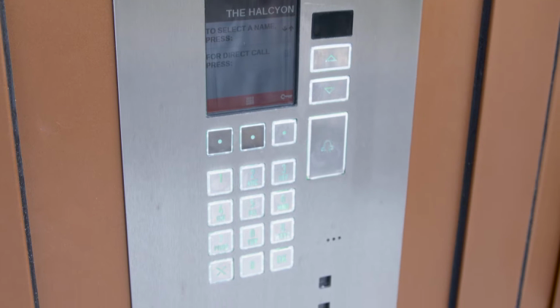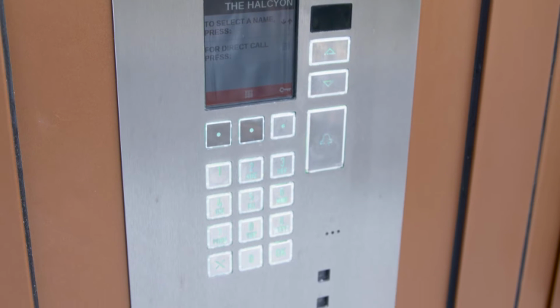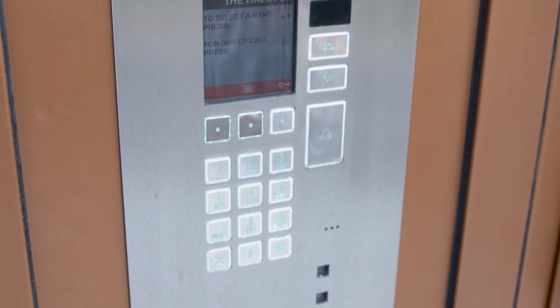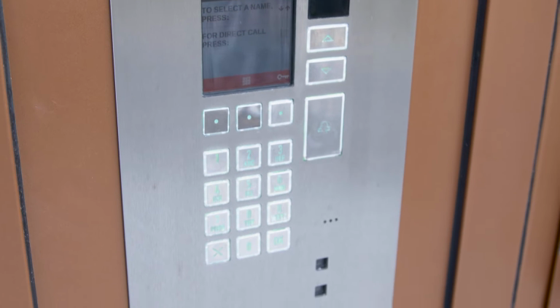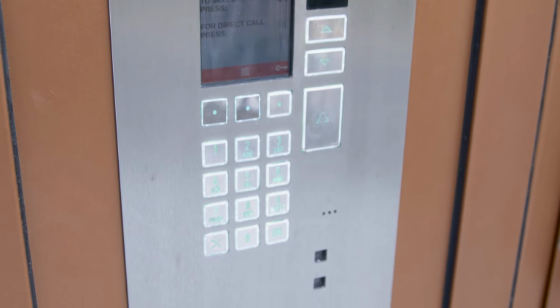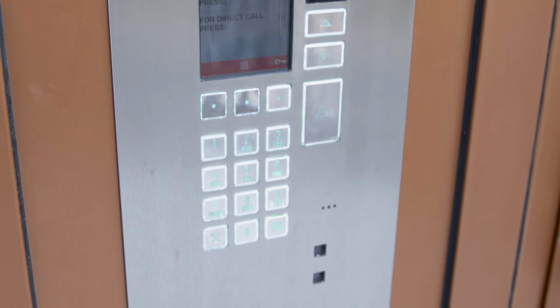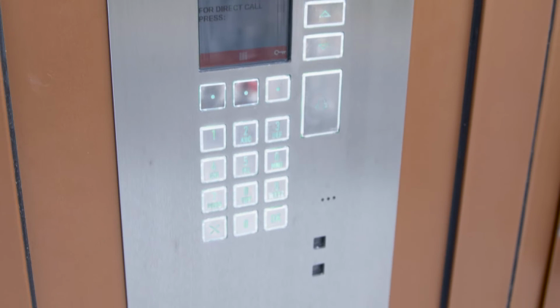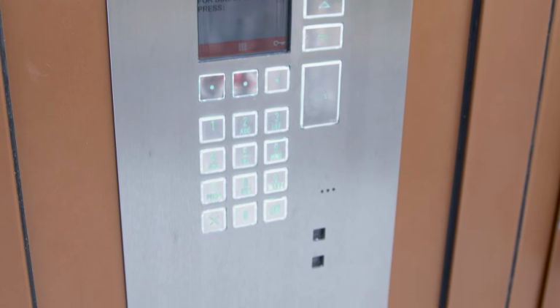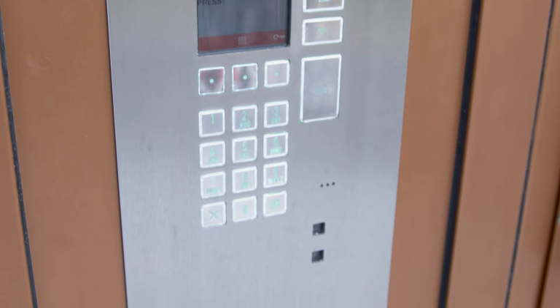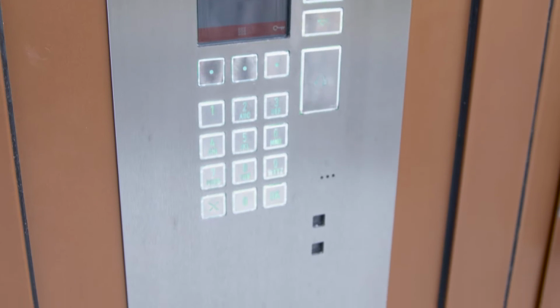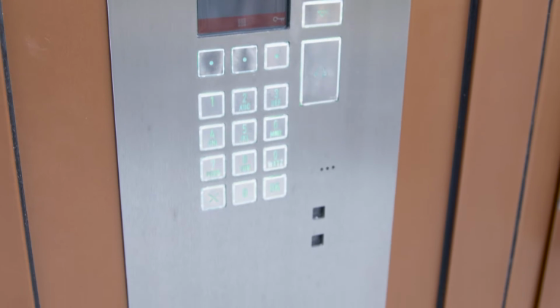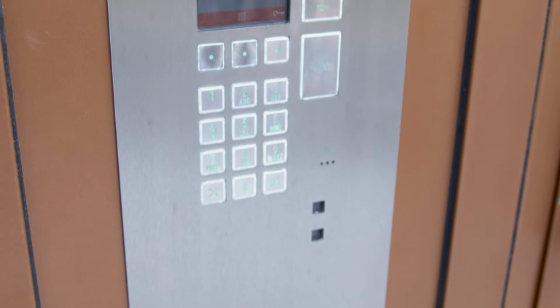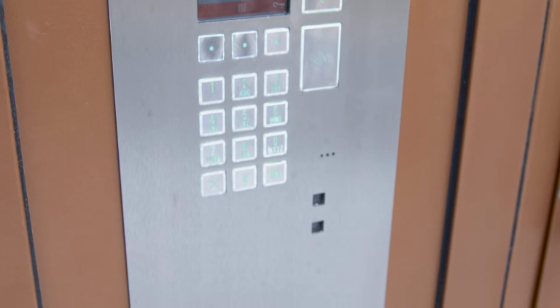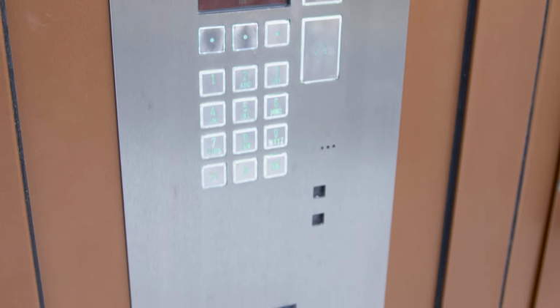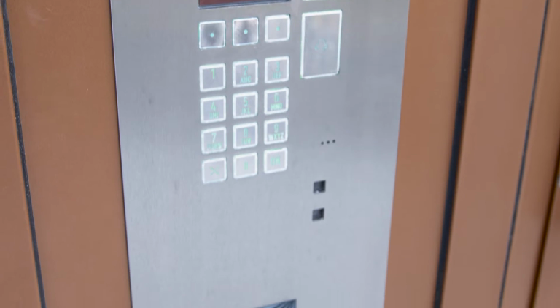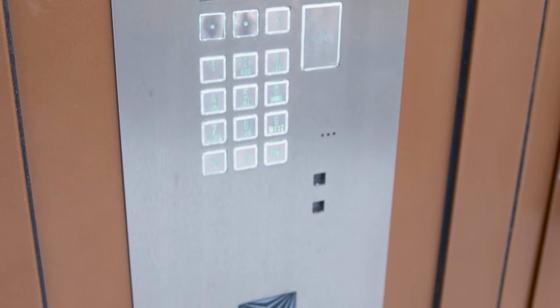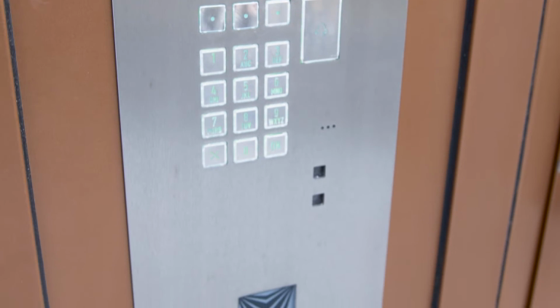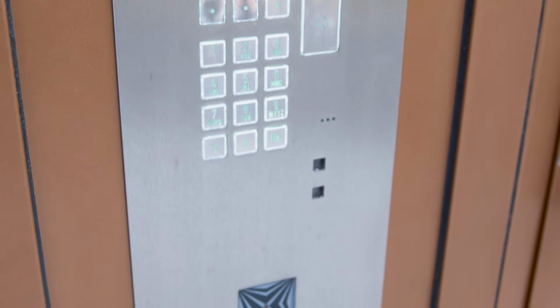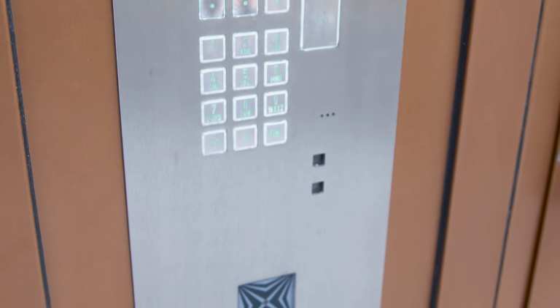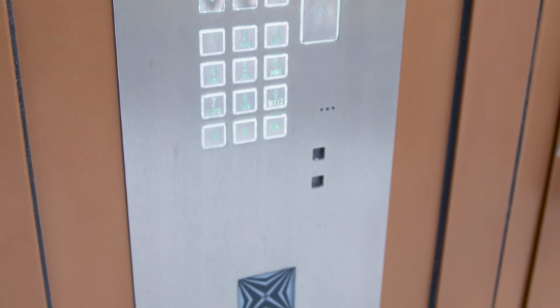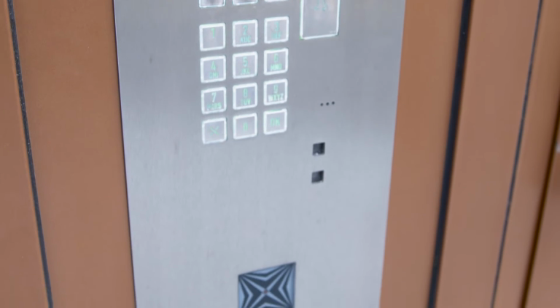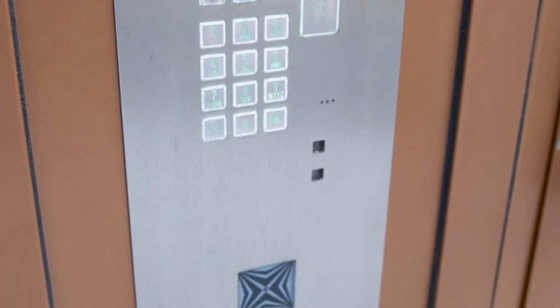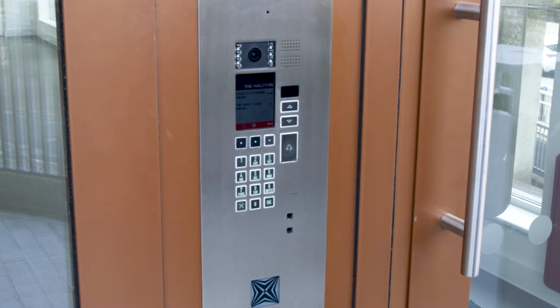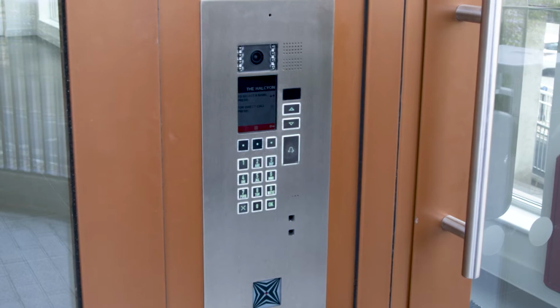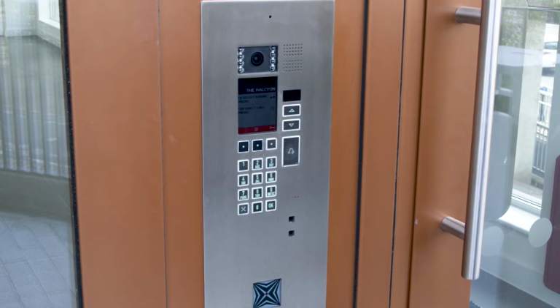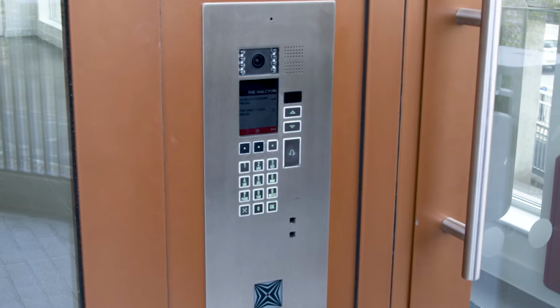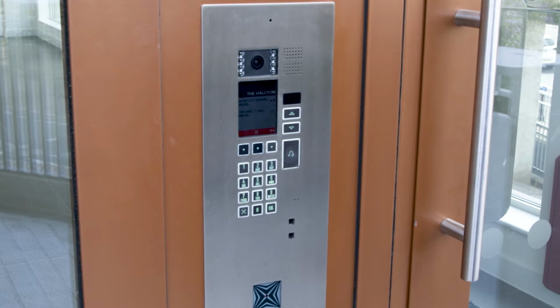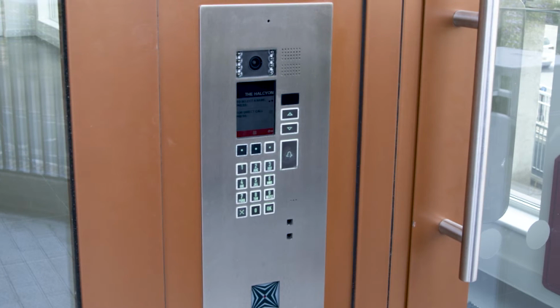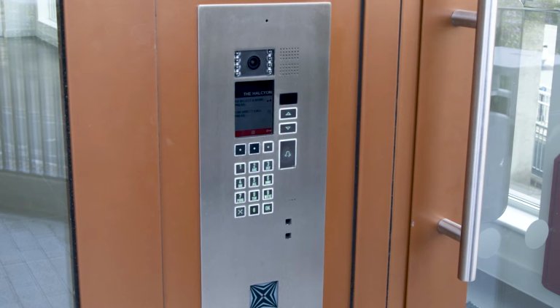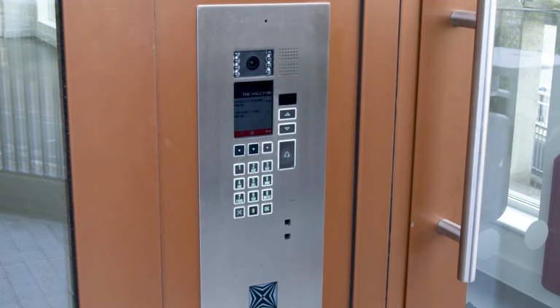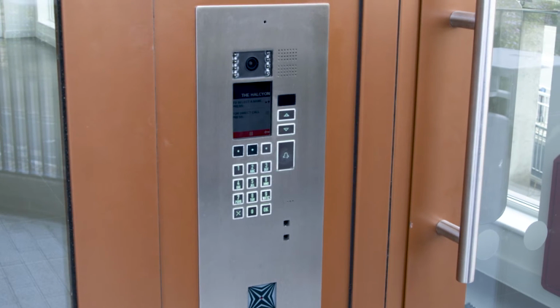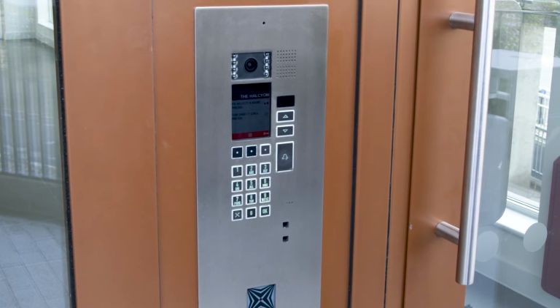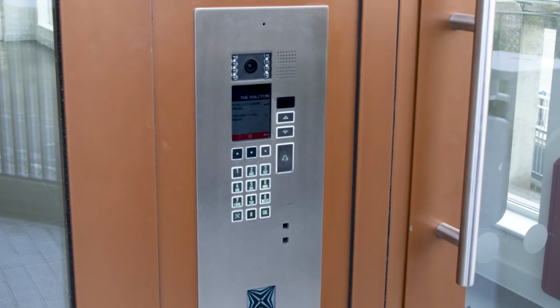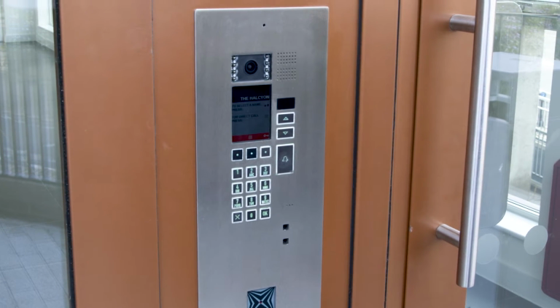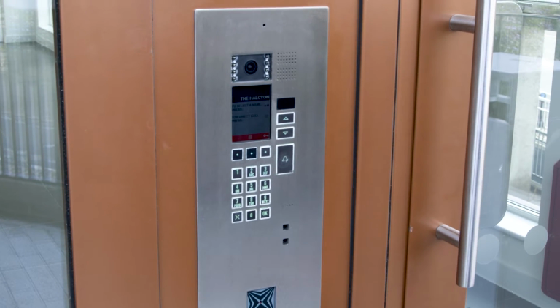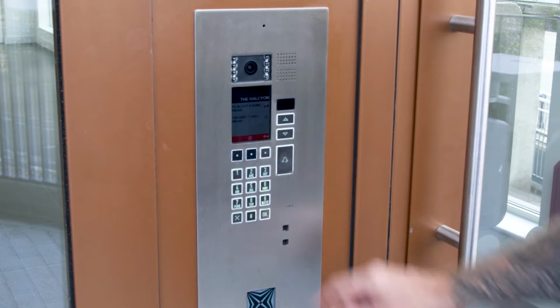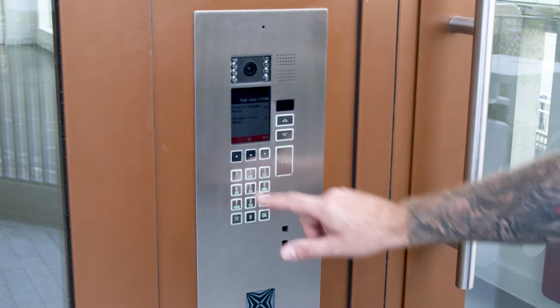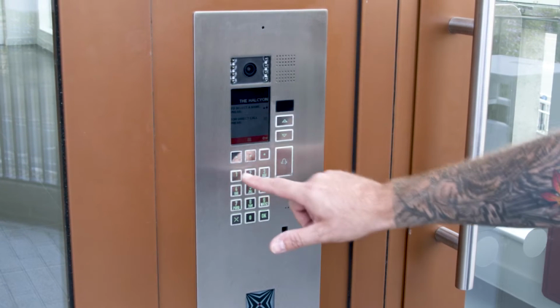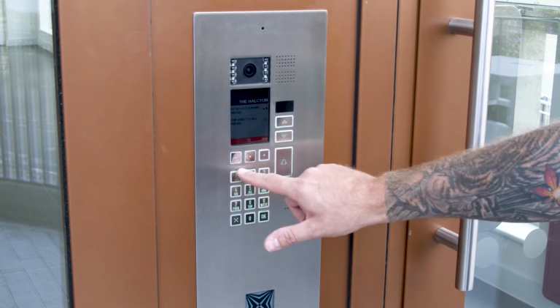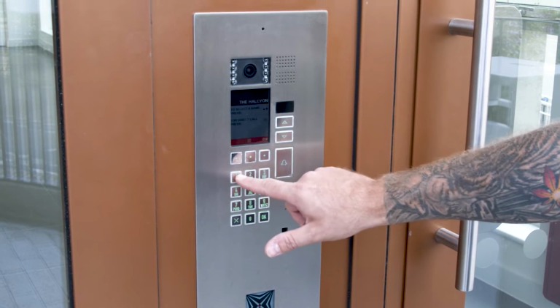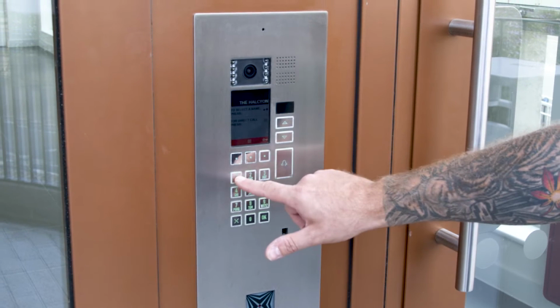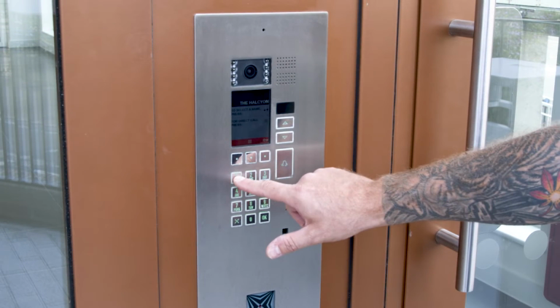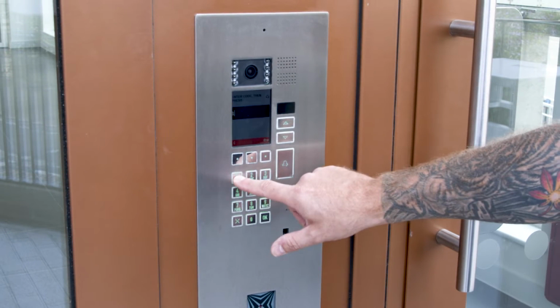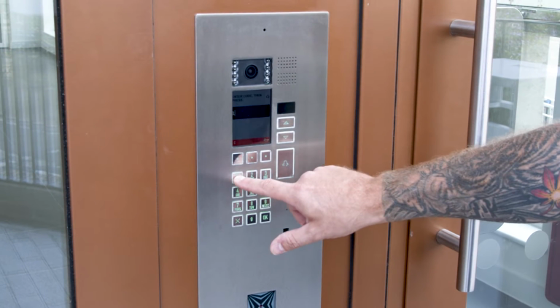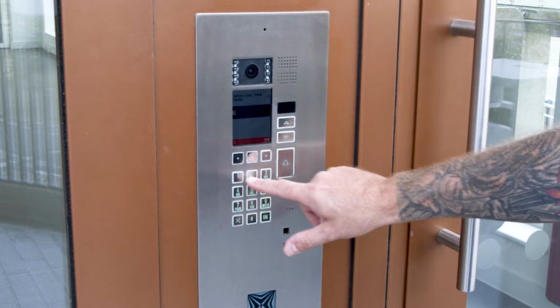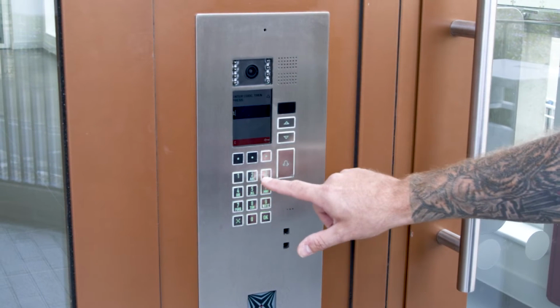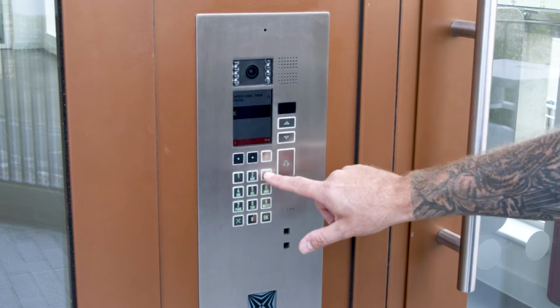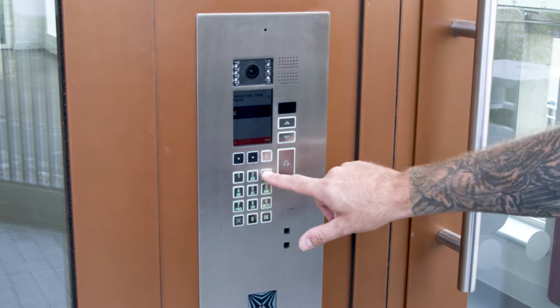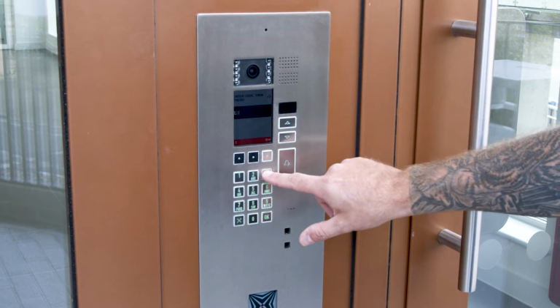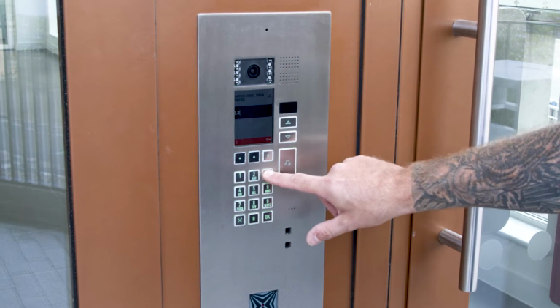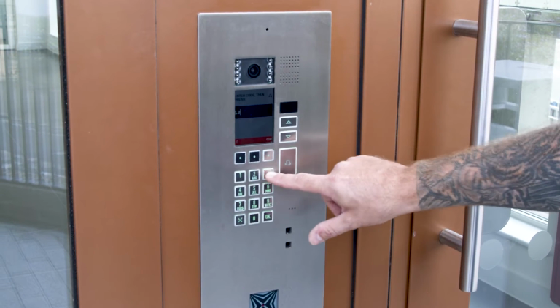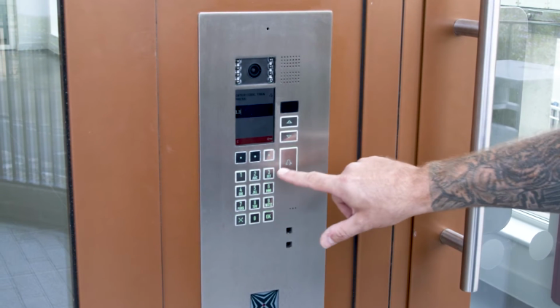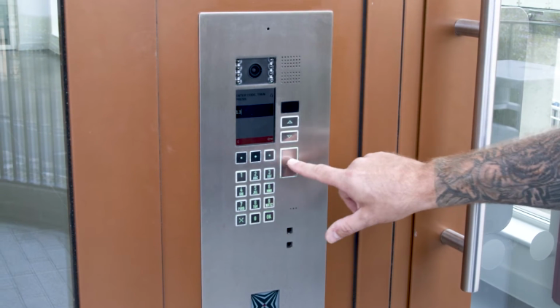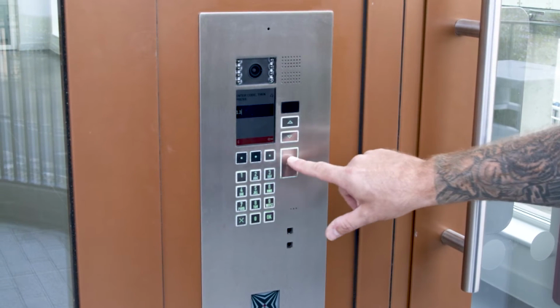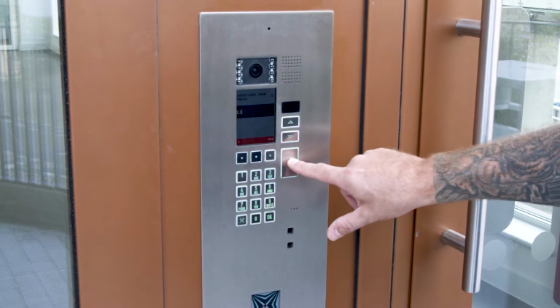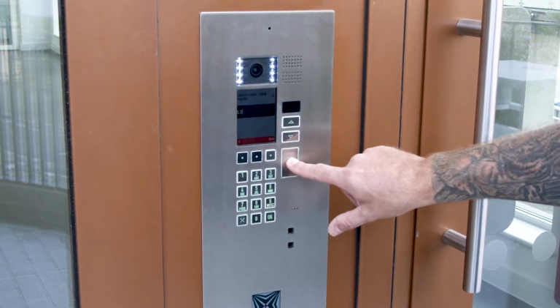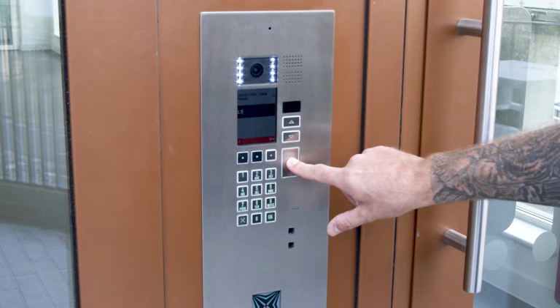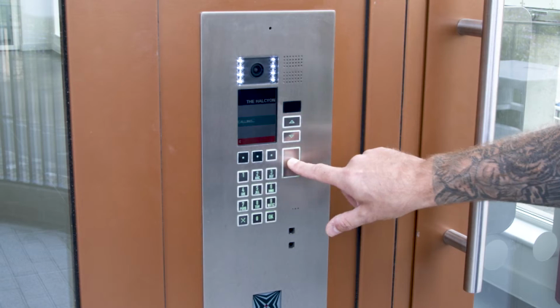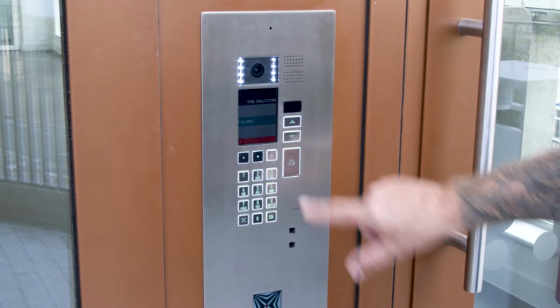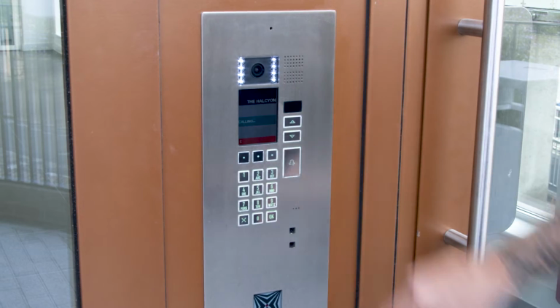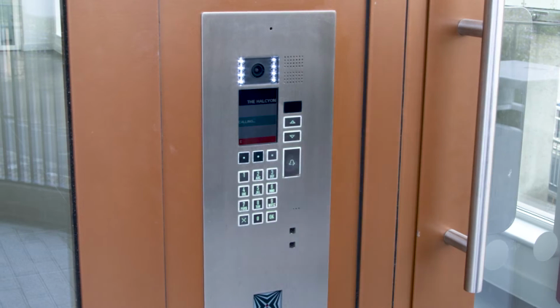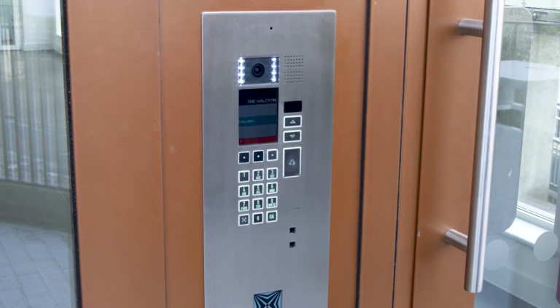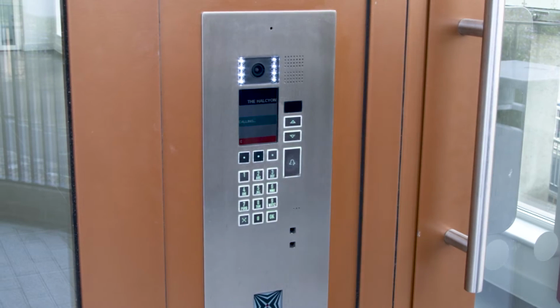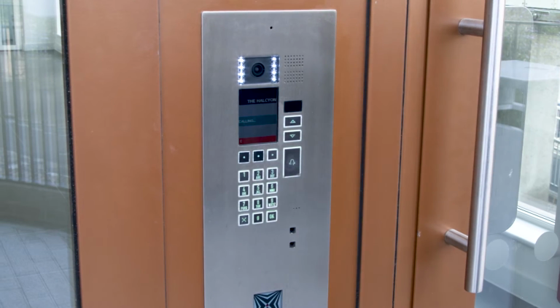When a visitor comes to the block of flats, they can simply type in the number of the apartment — in this instance, 13 — and then press the bell button.